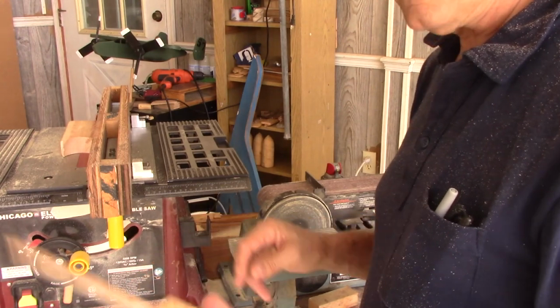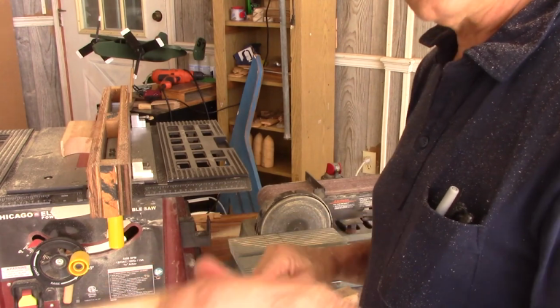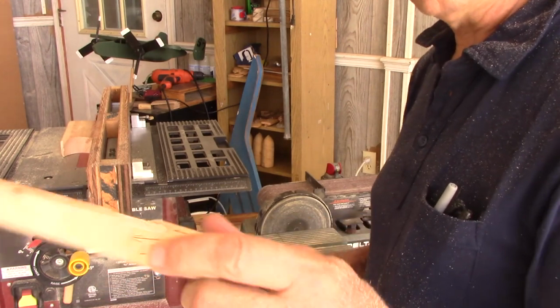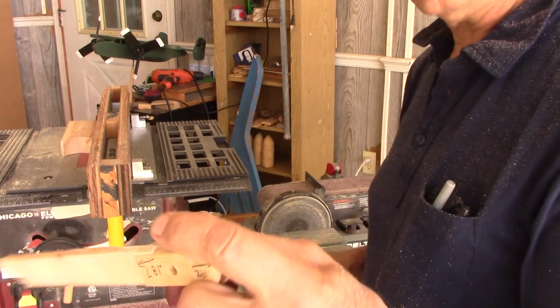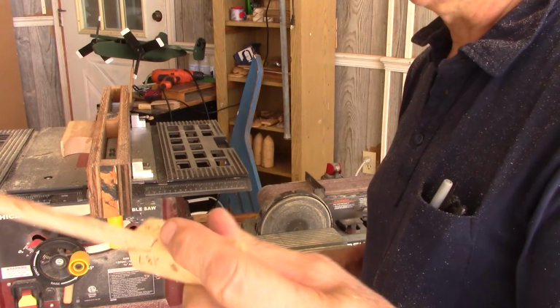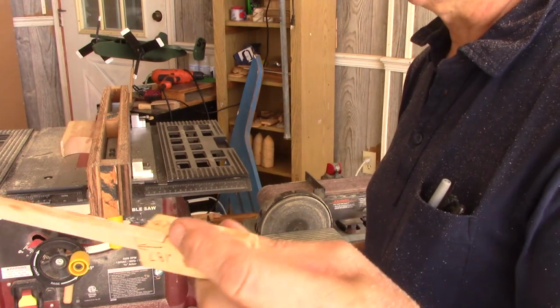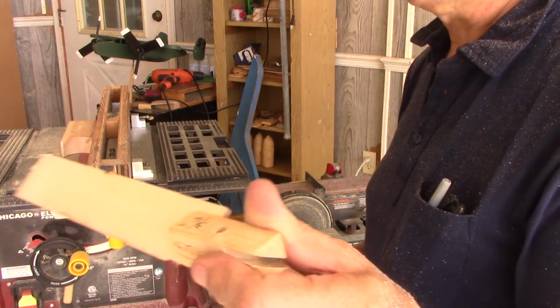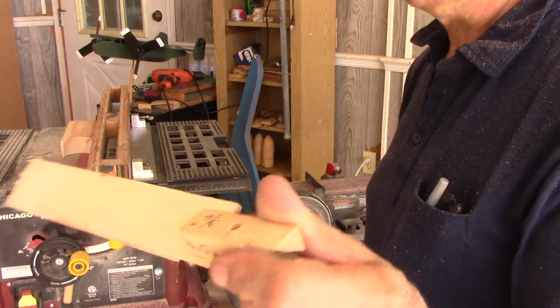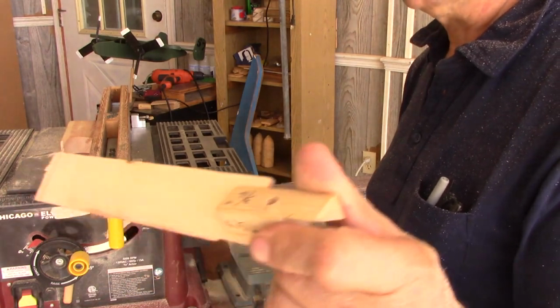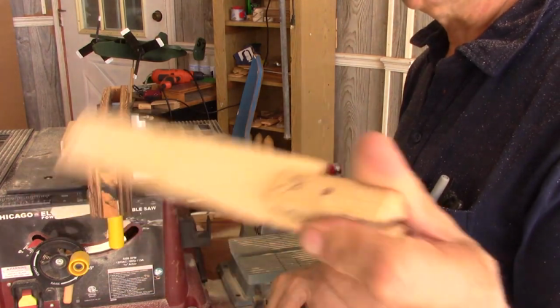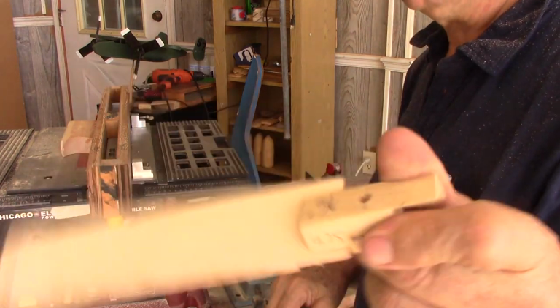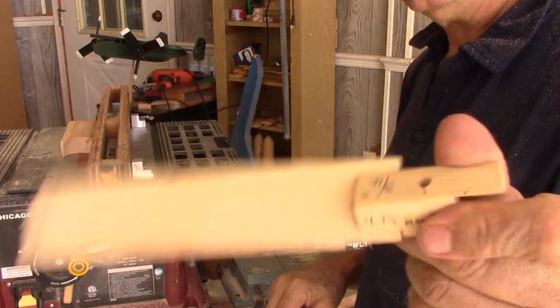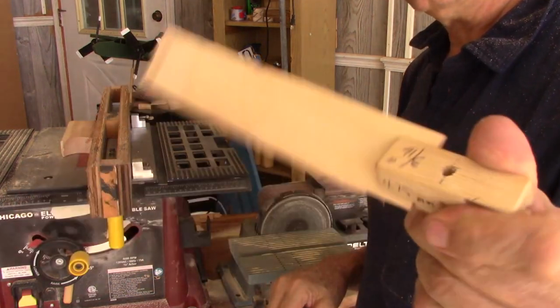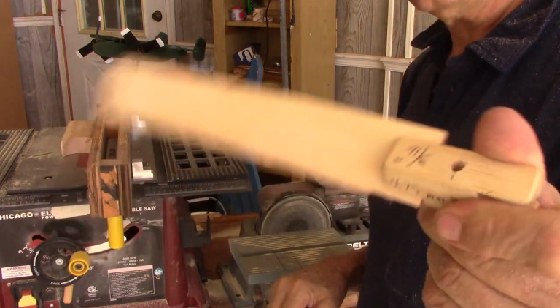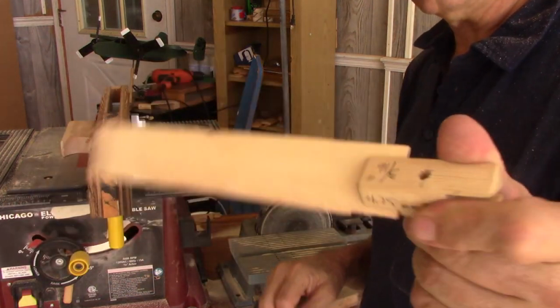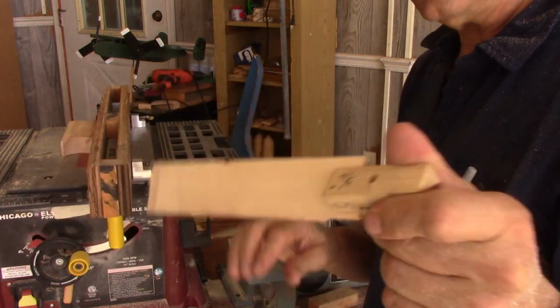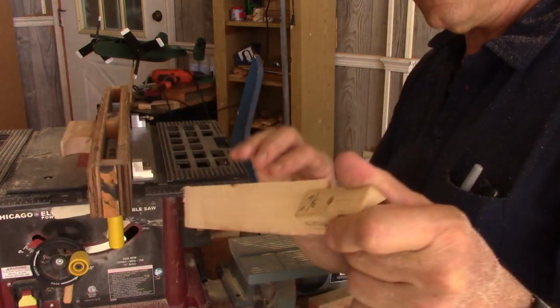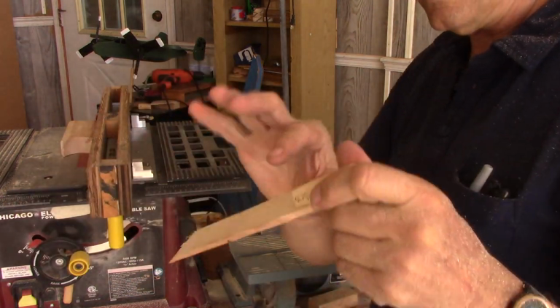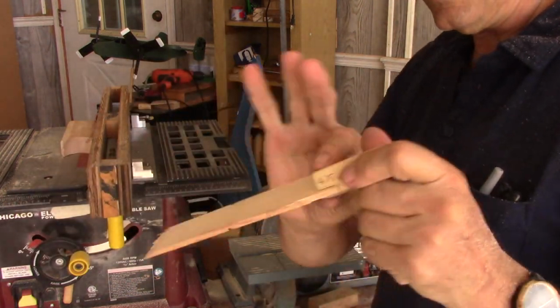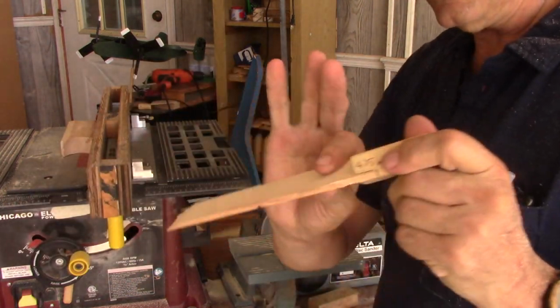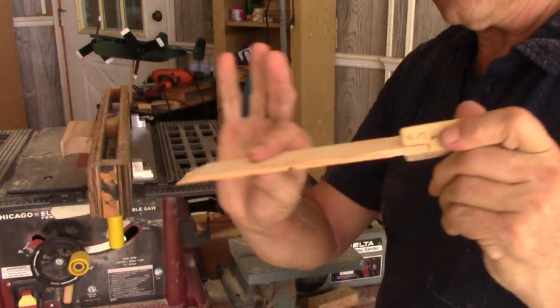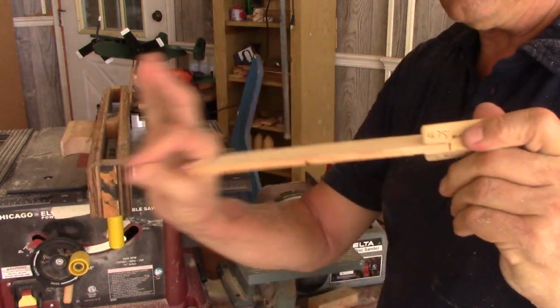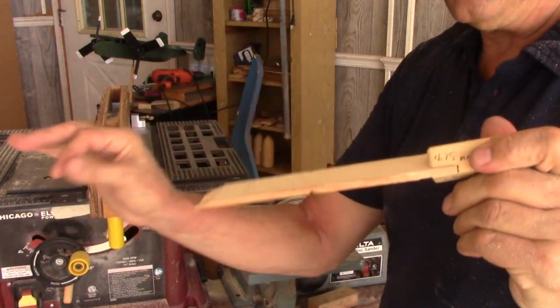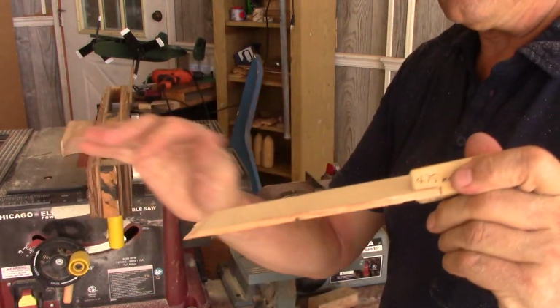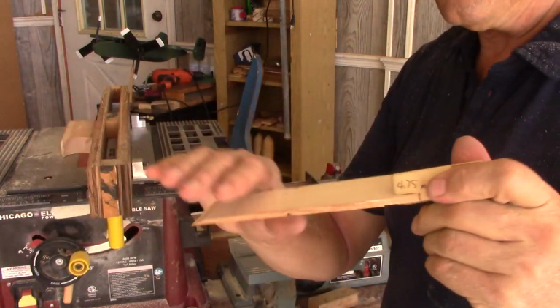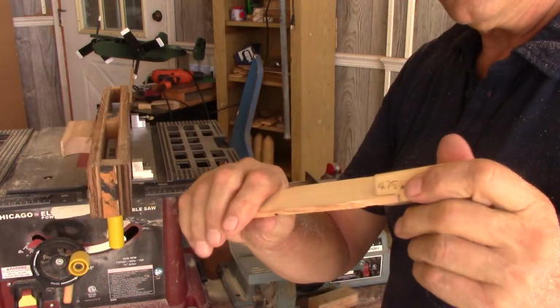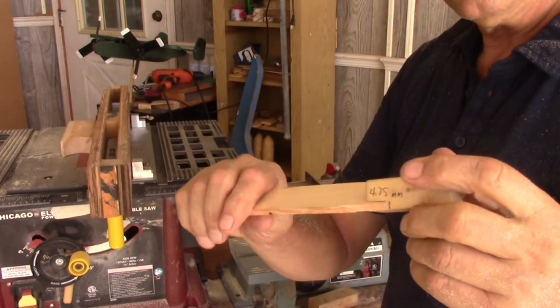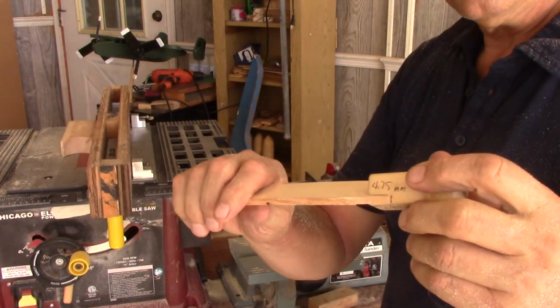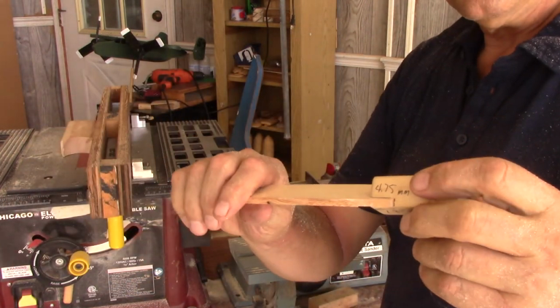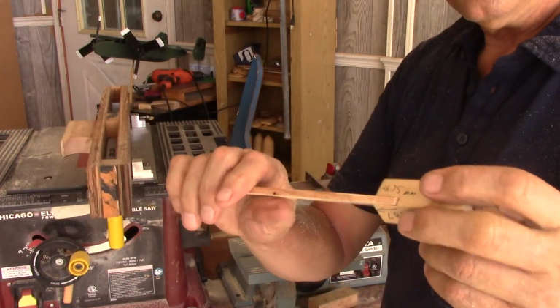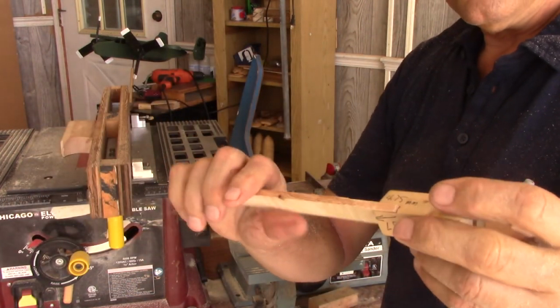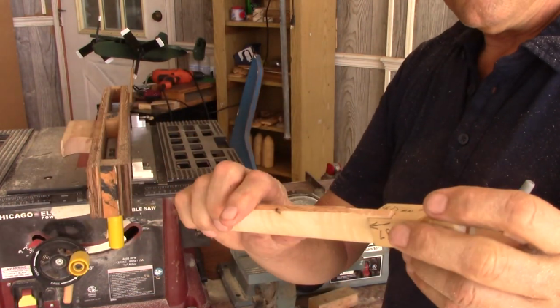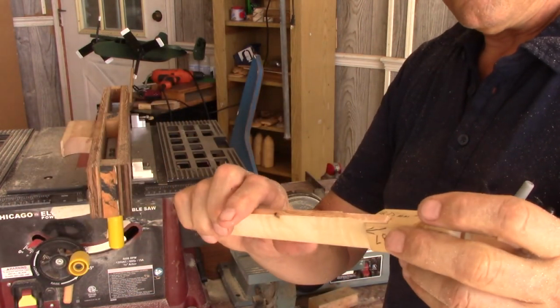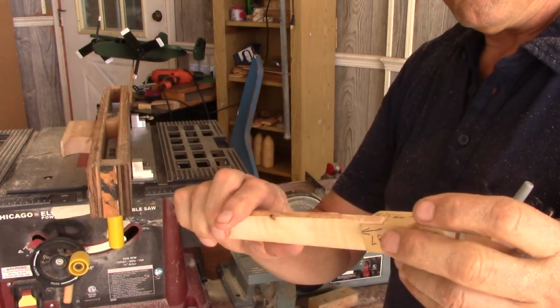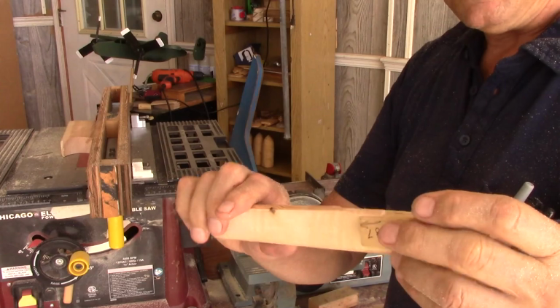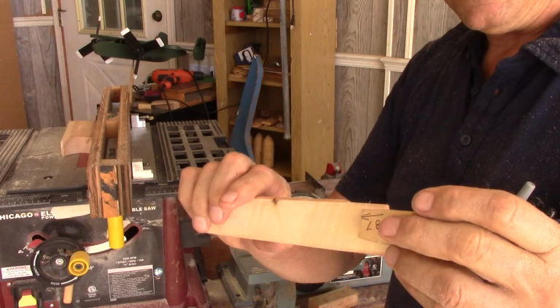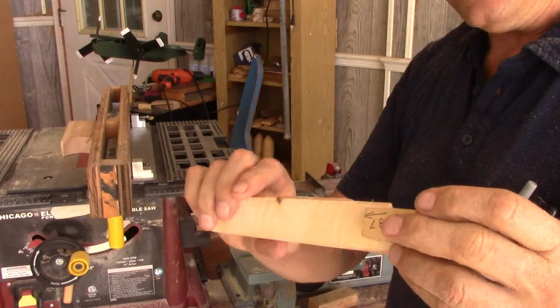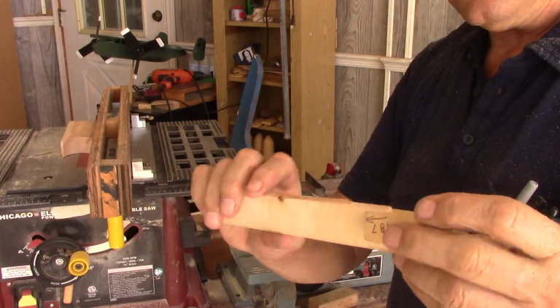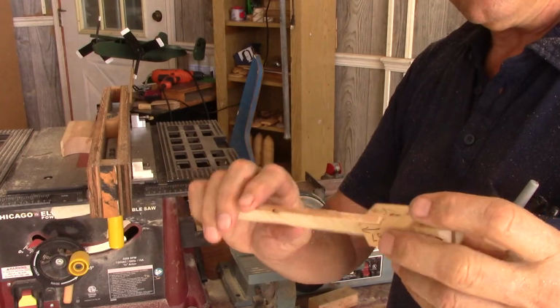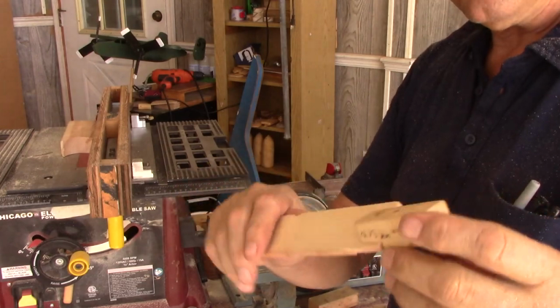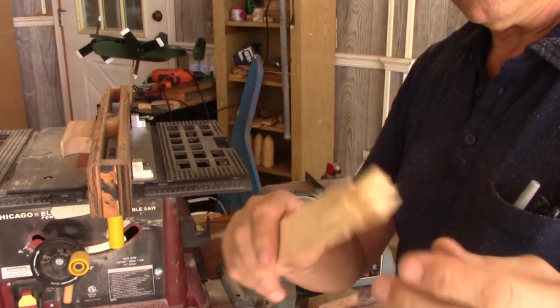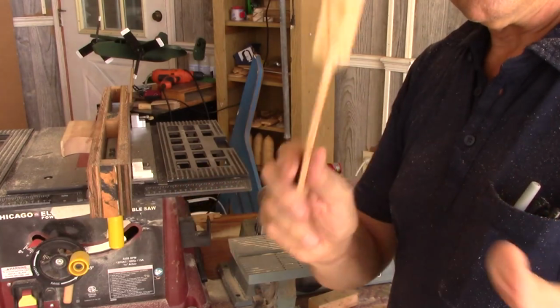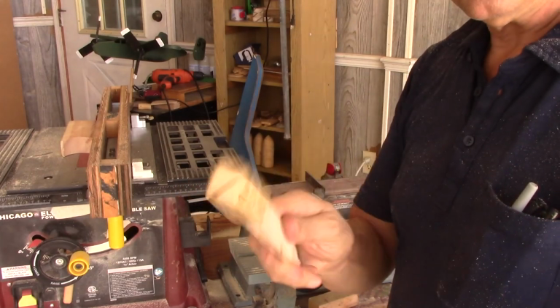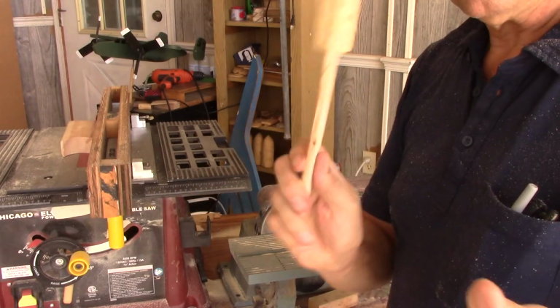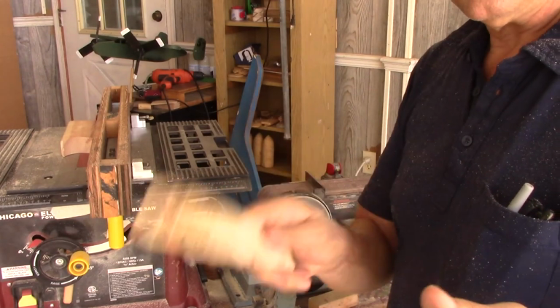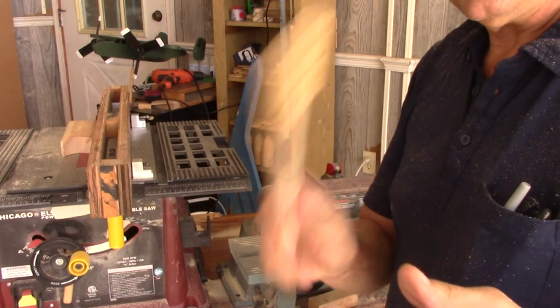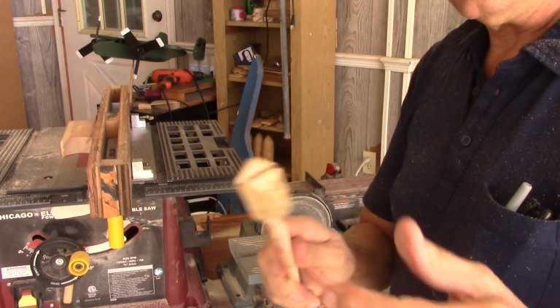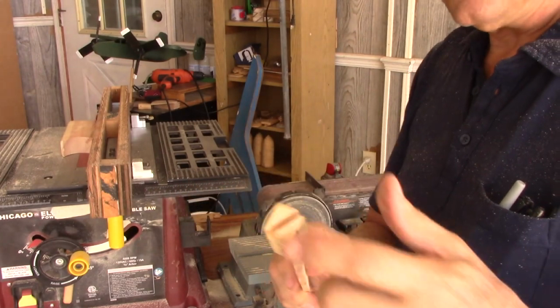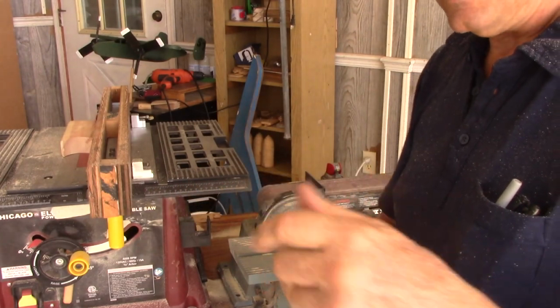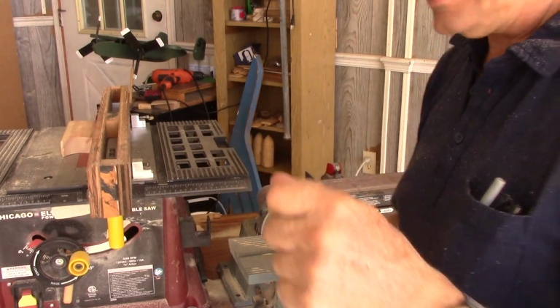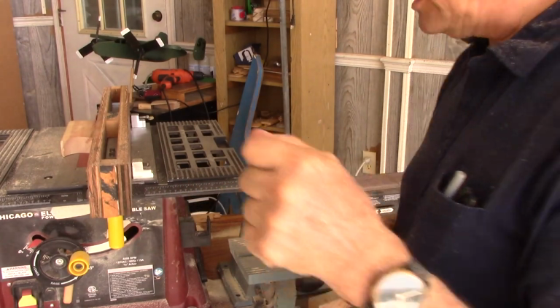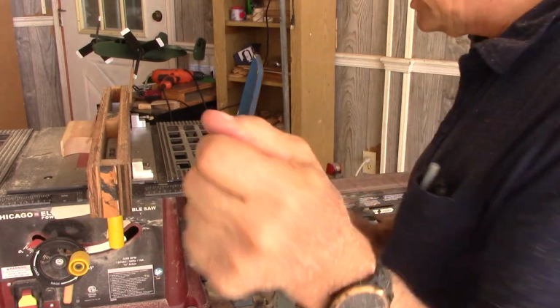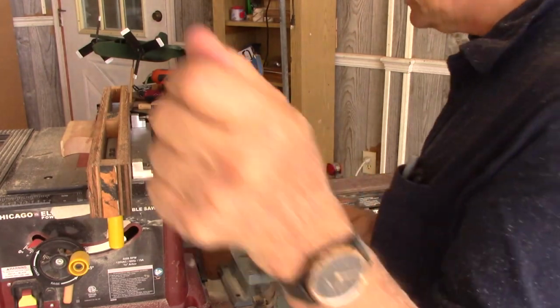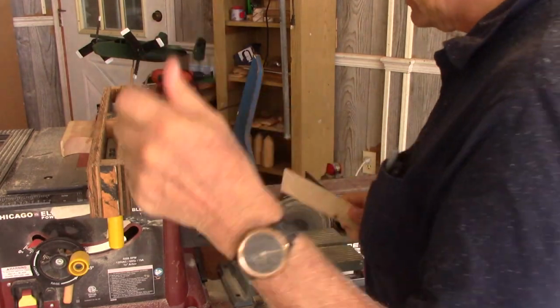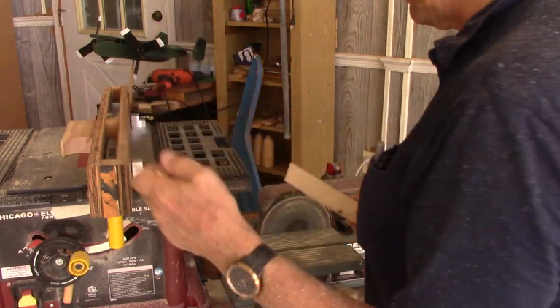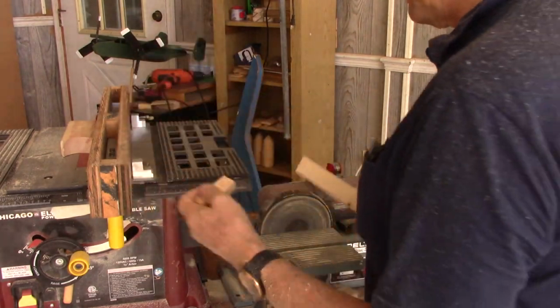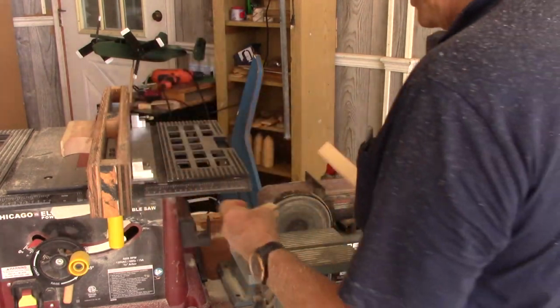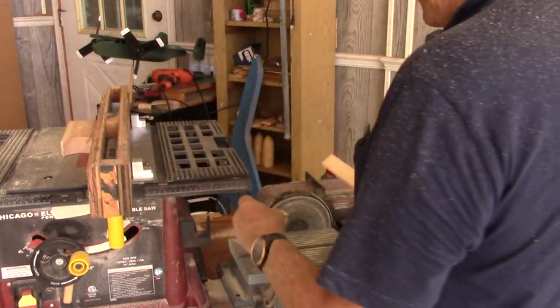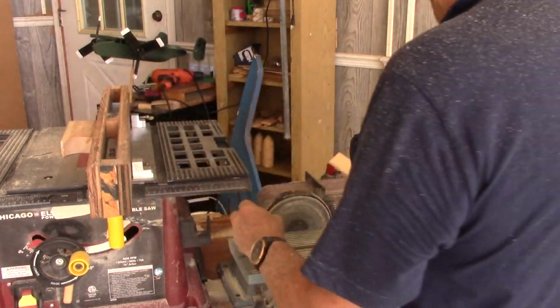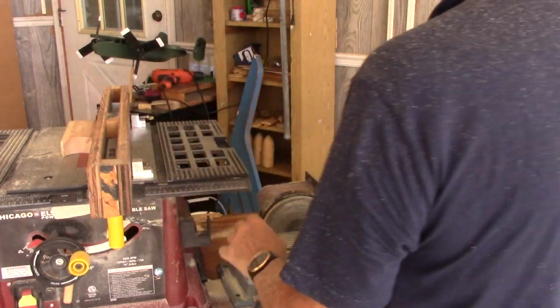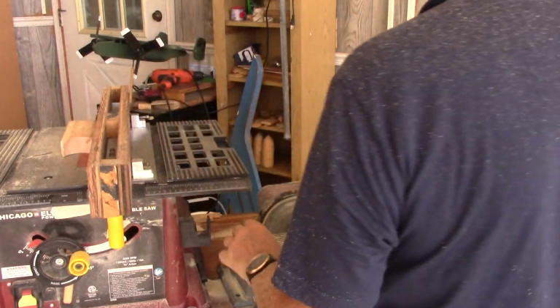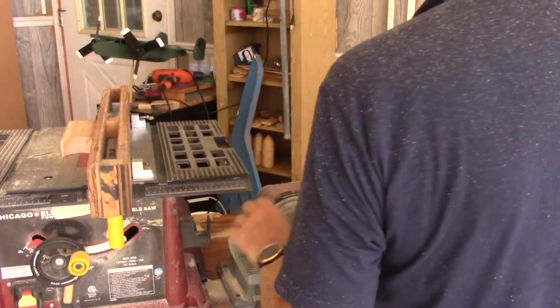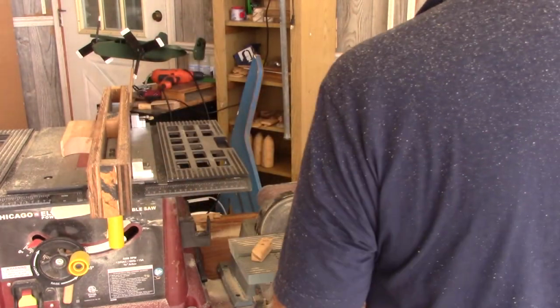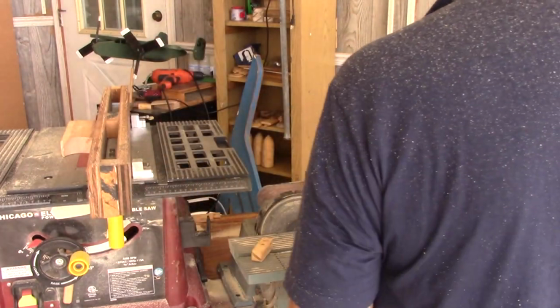That's a 3/16" blade — nice and smooth after sanding, and it's nice and snug. Perfect for propeller blades.